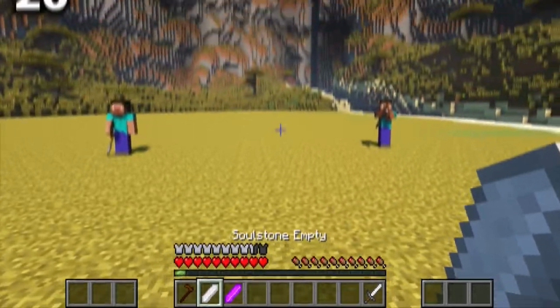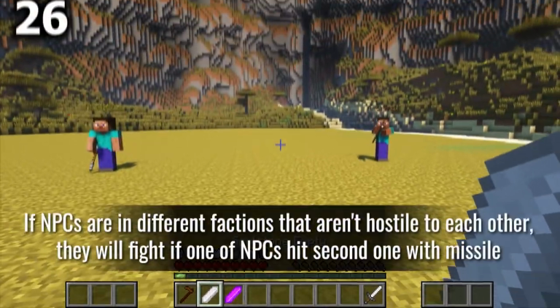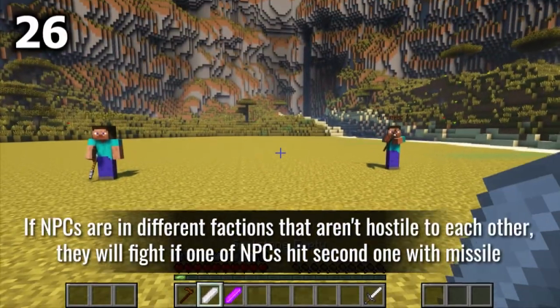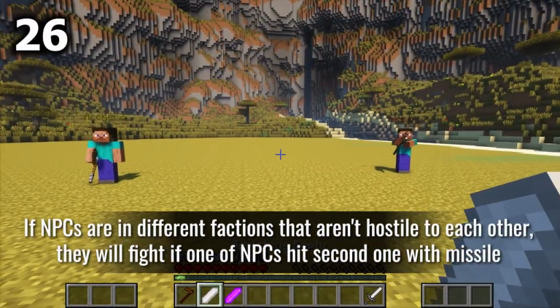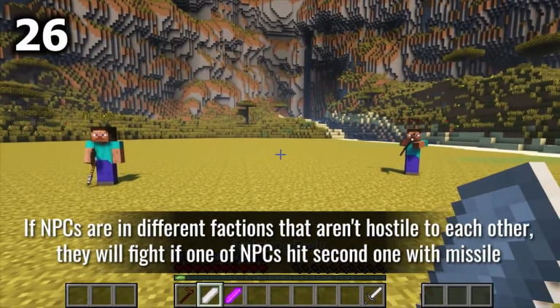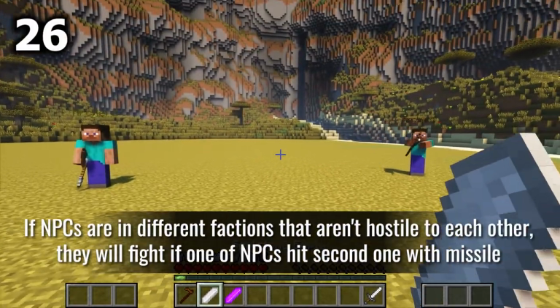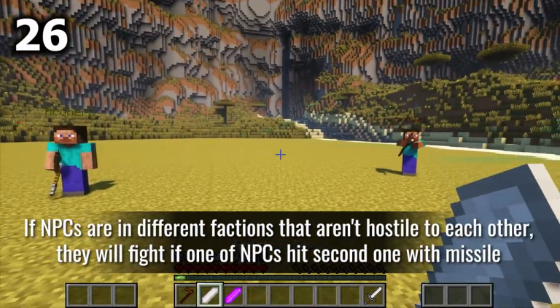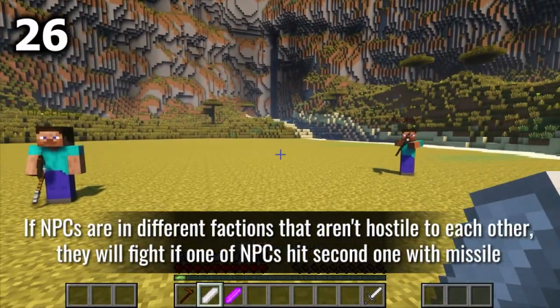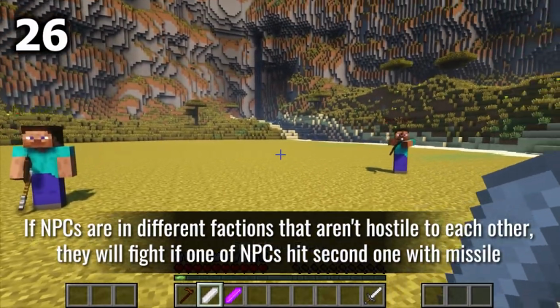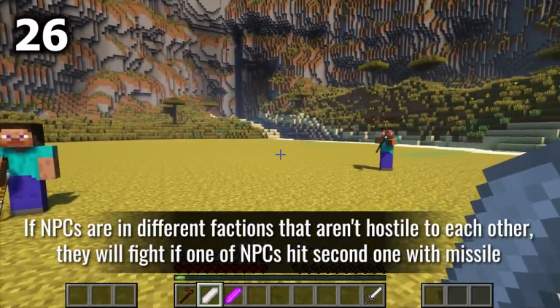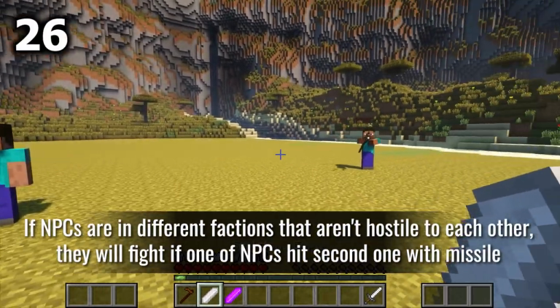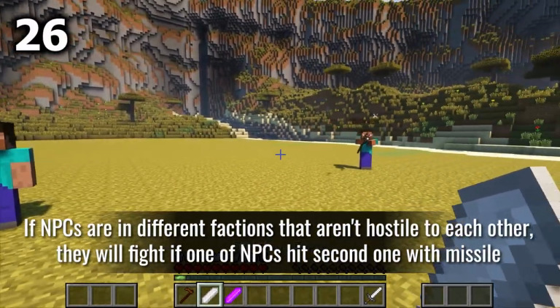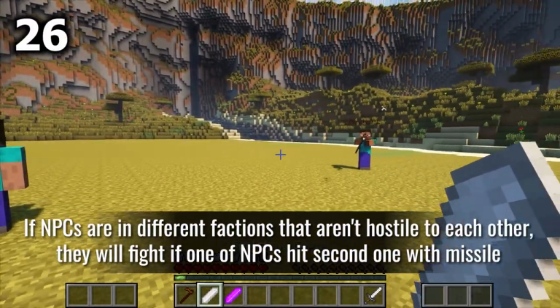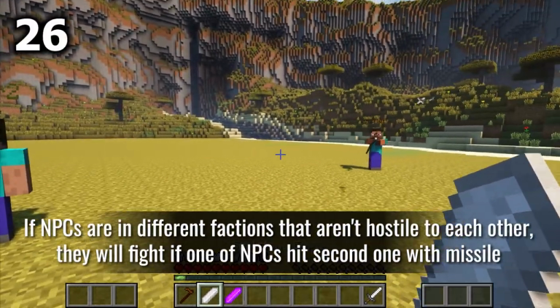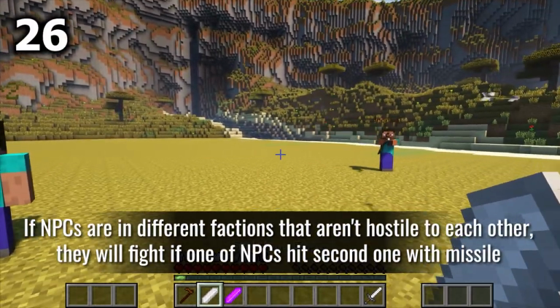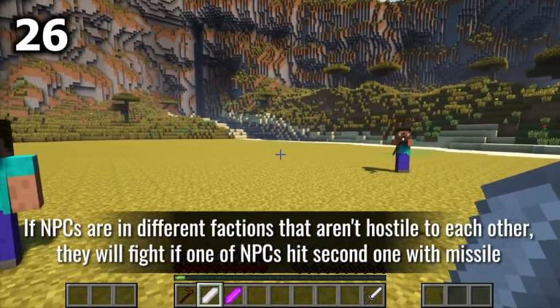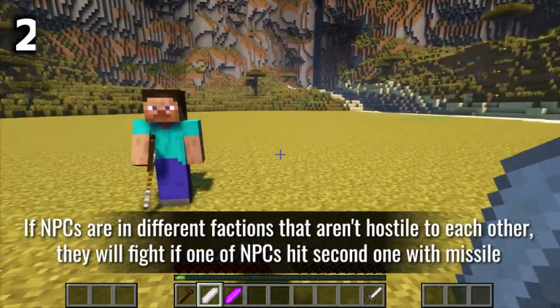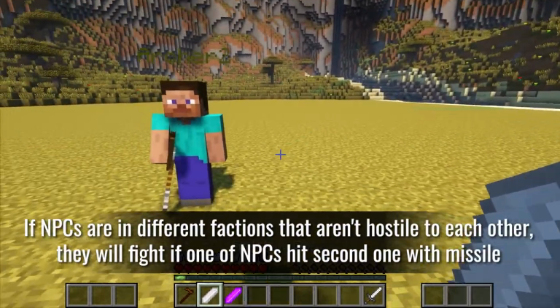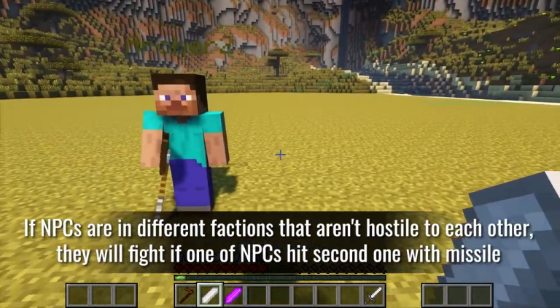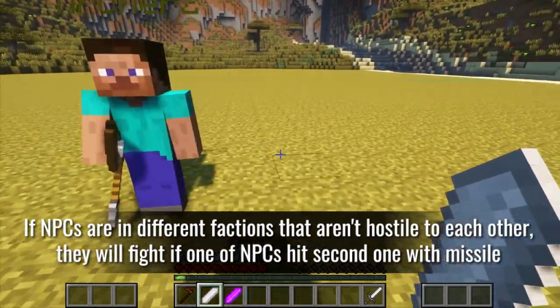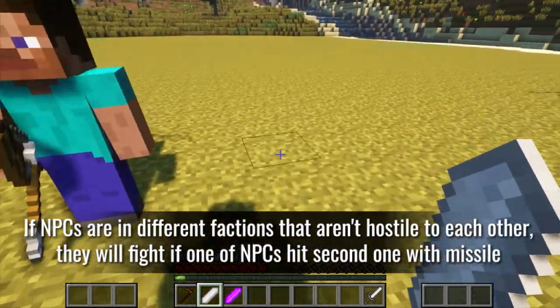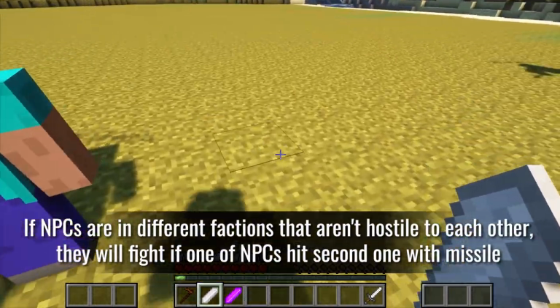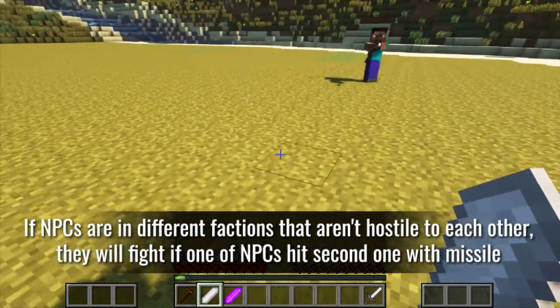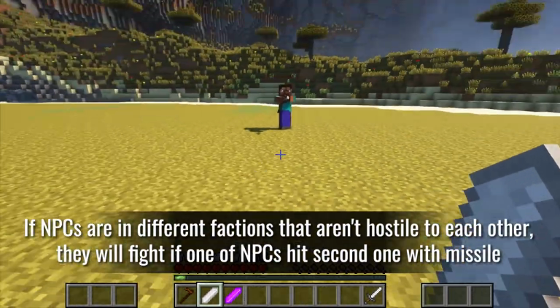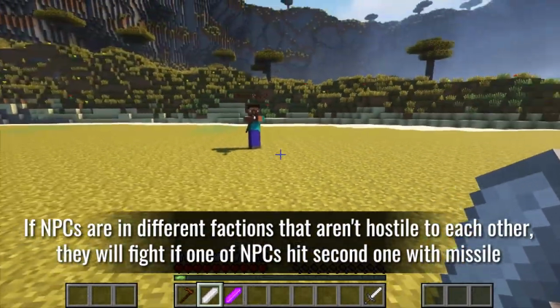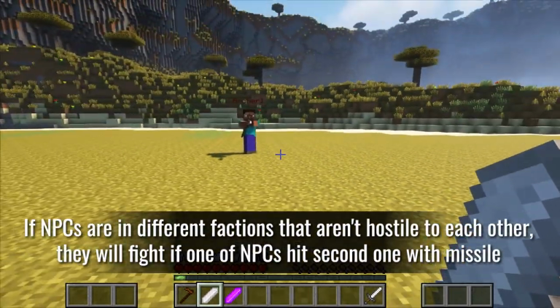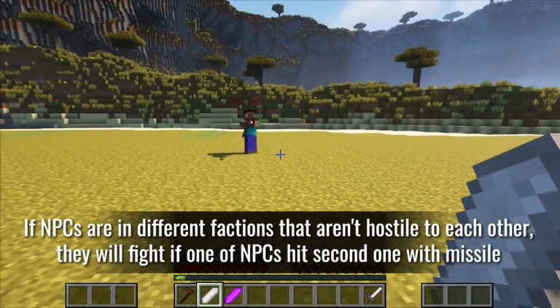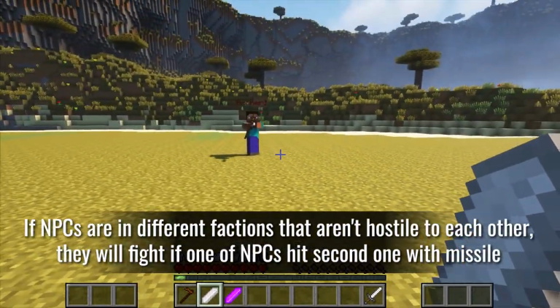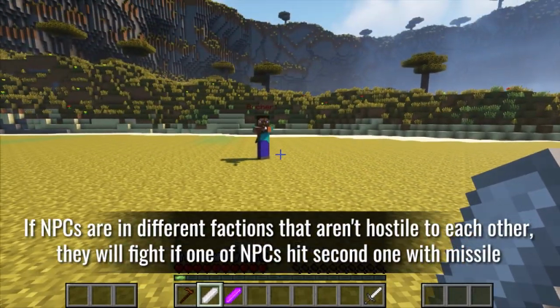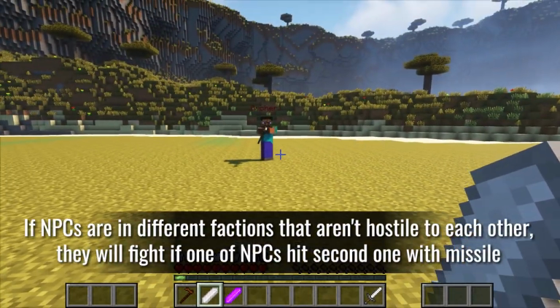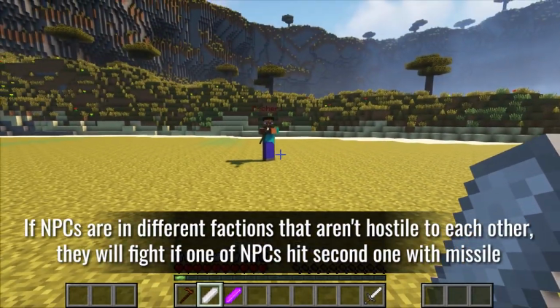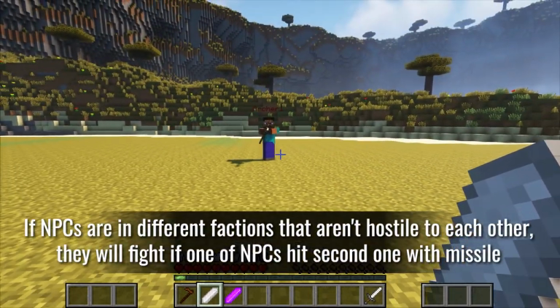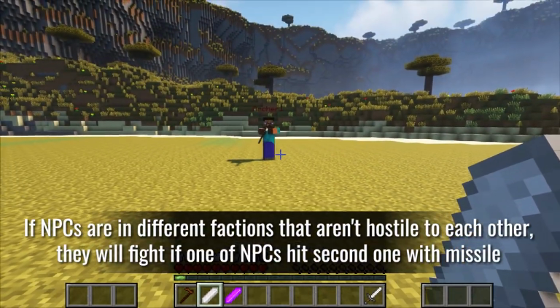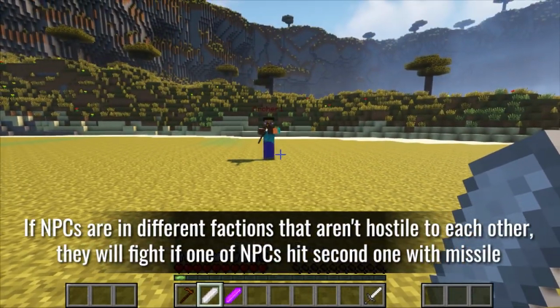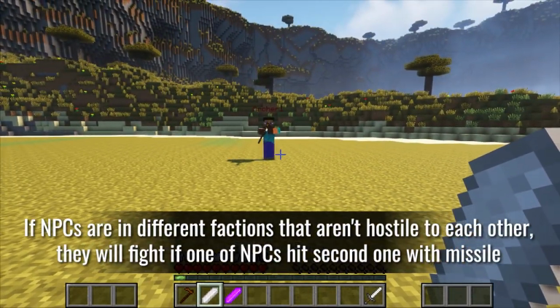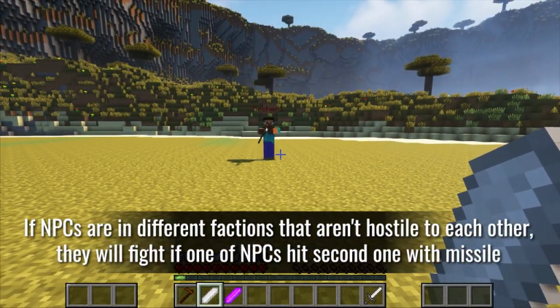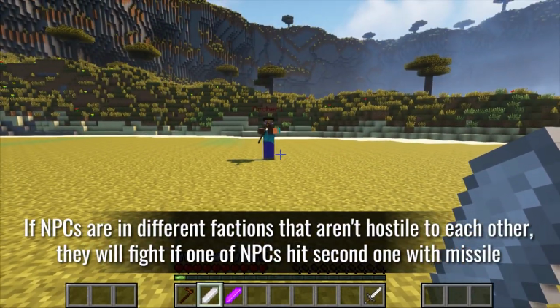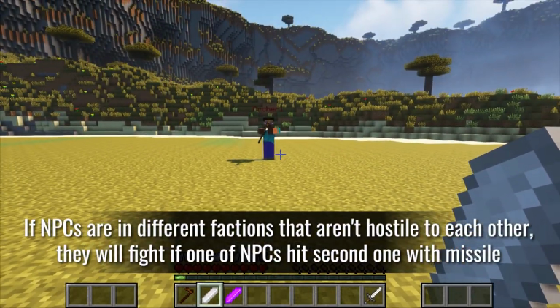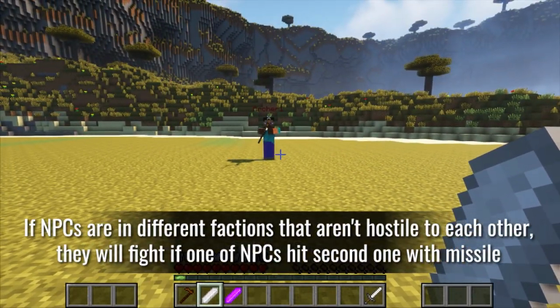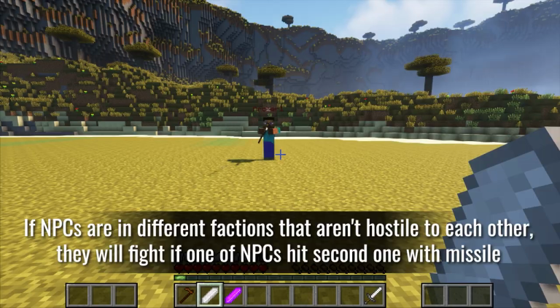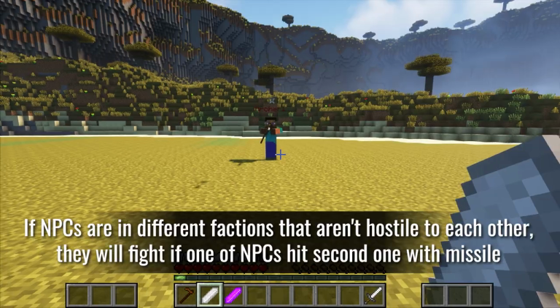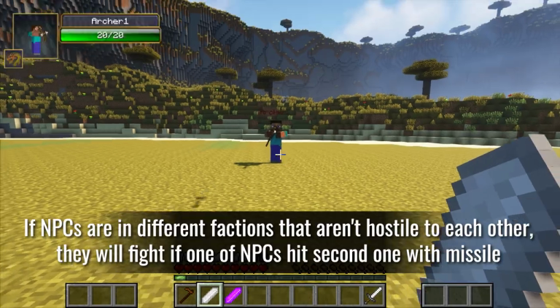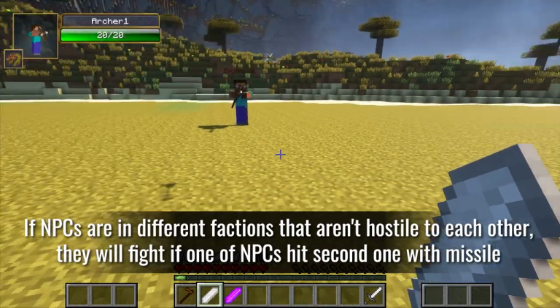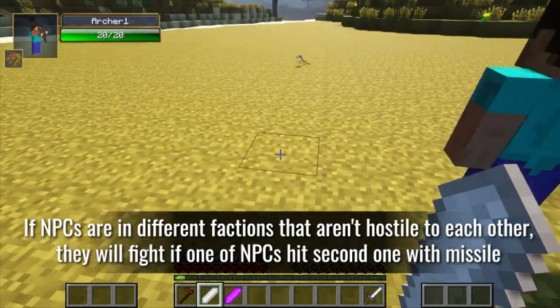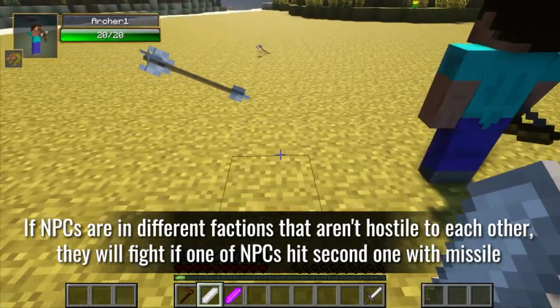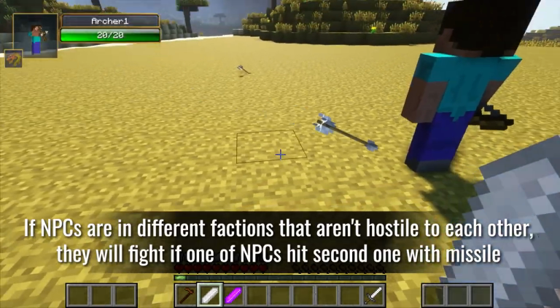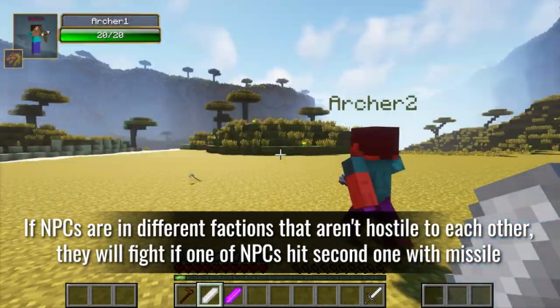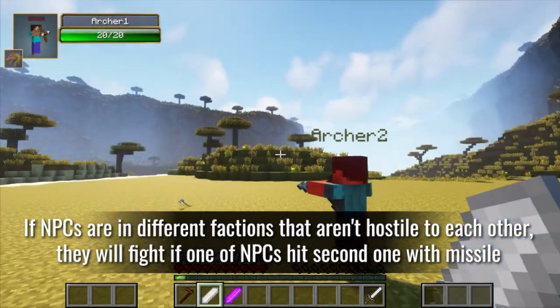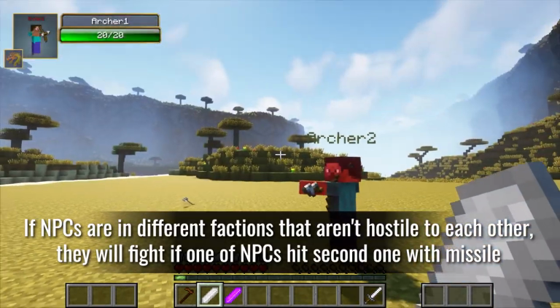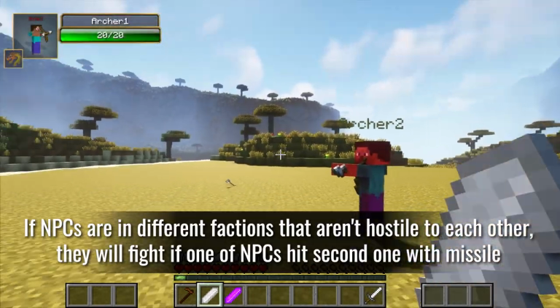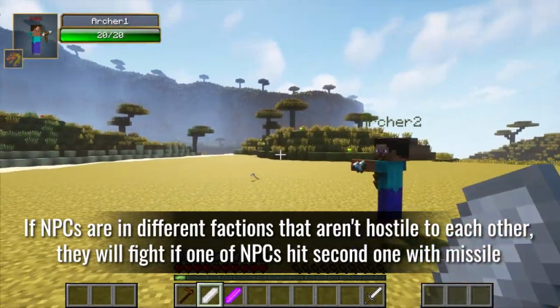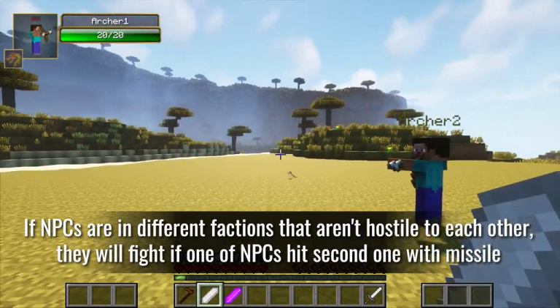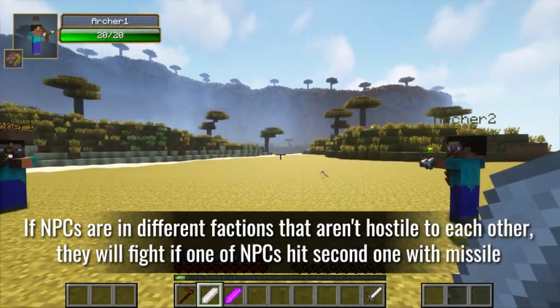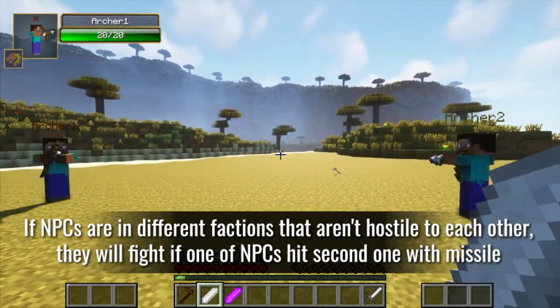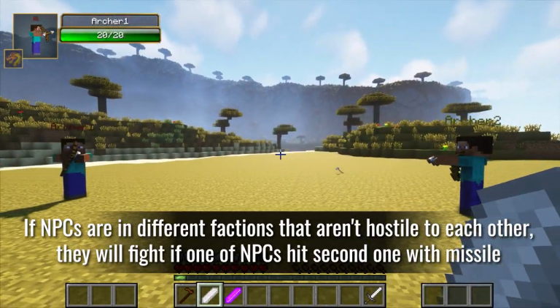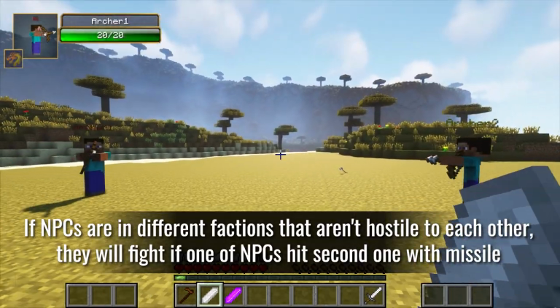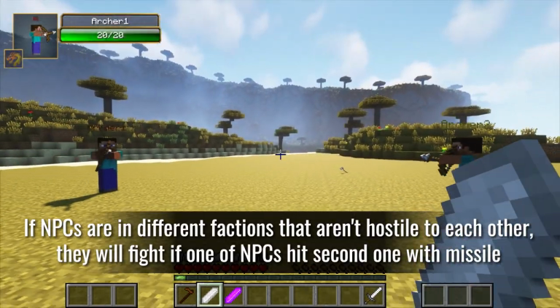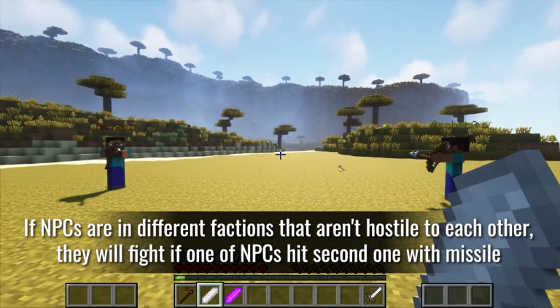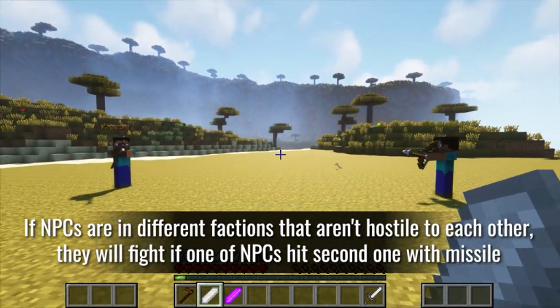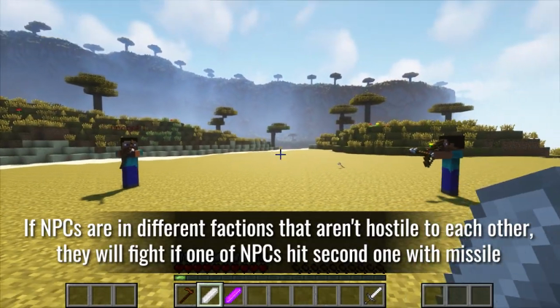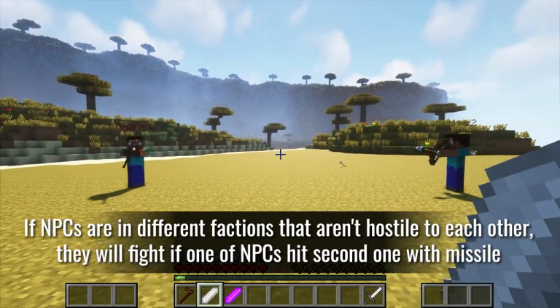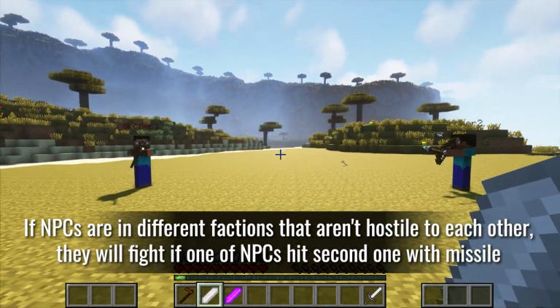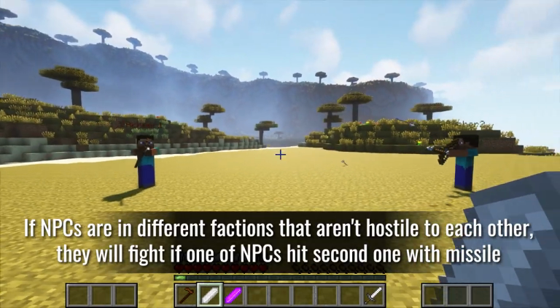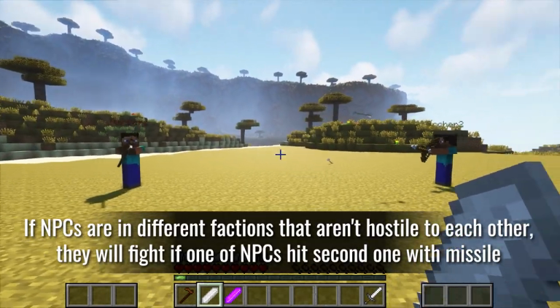If NPCs are in different factions that aren't hostile to each other, they will still fight if one NPC hits another with a missile.